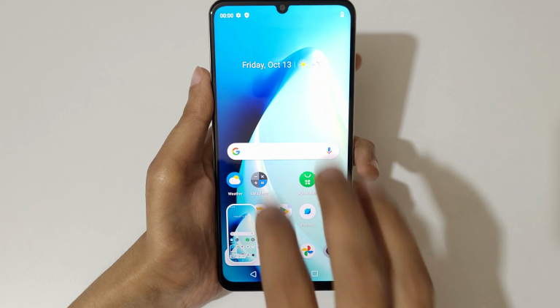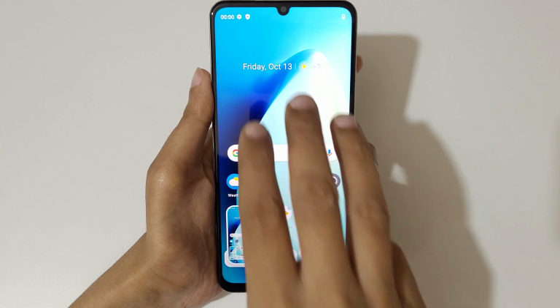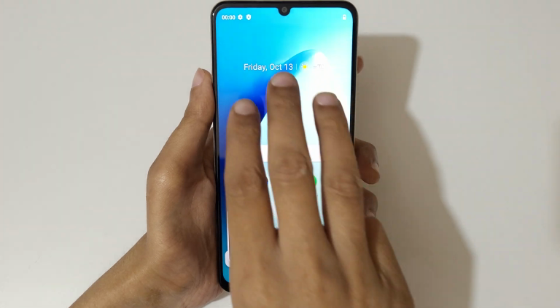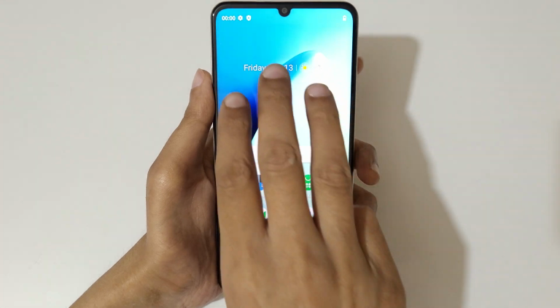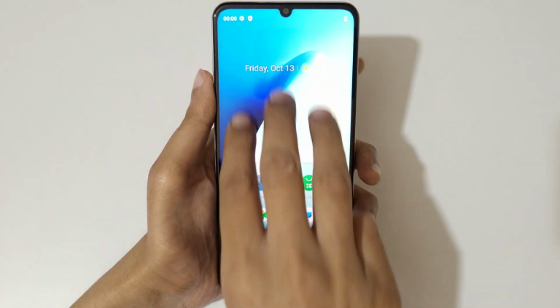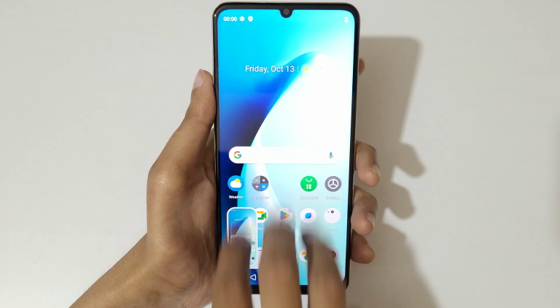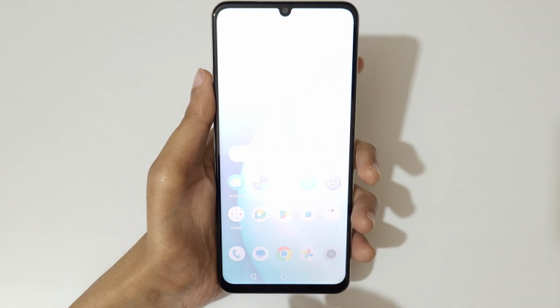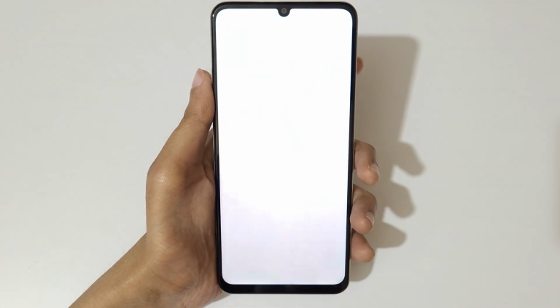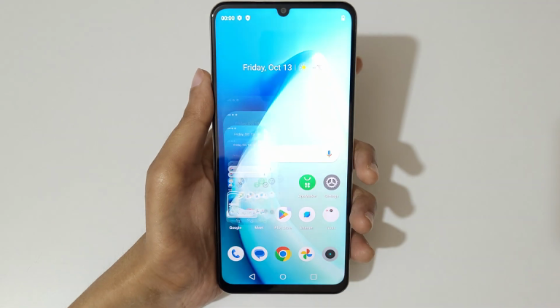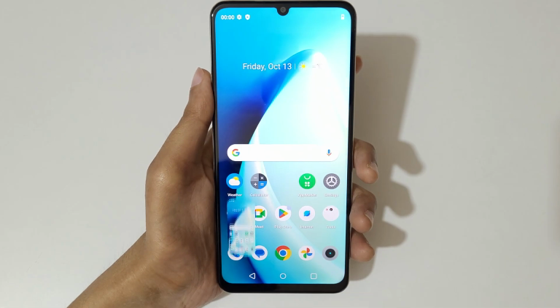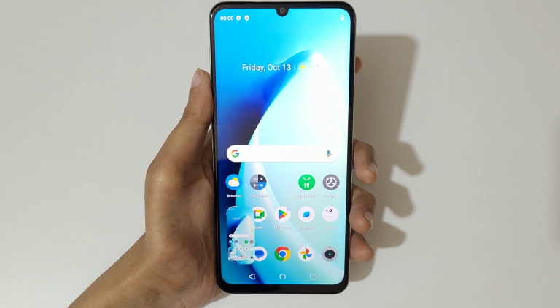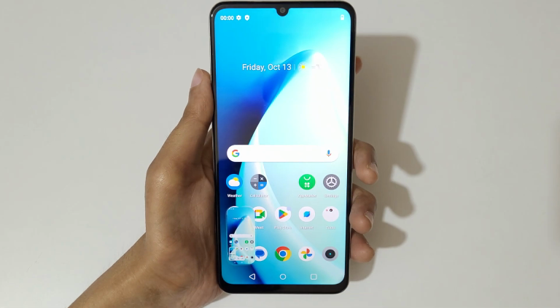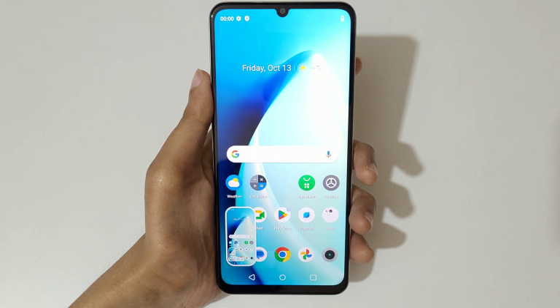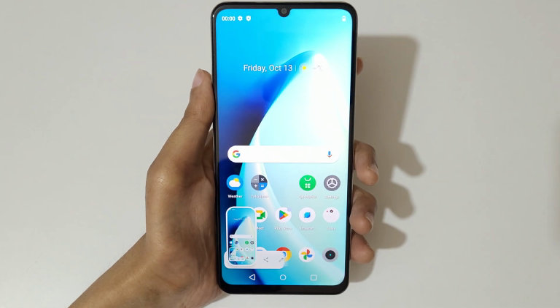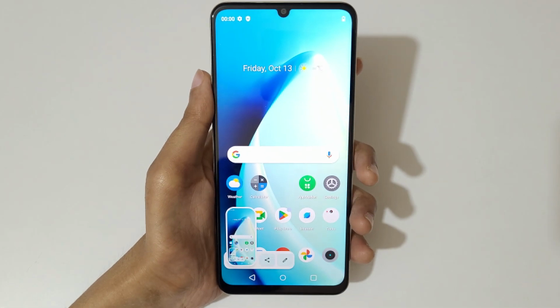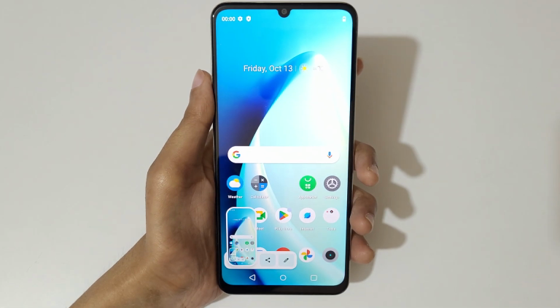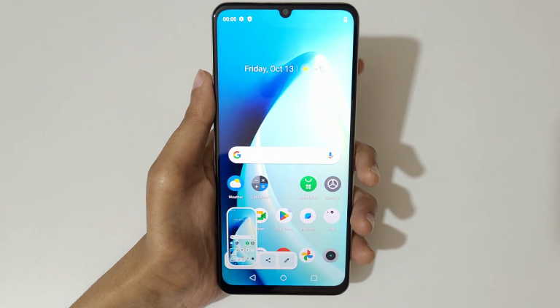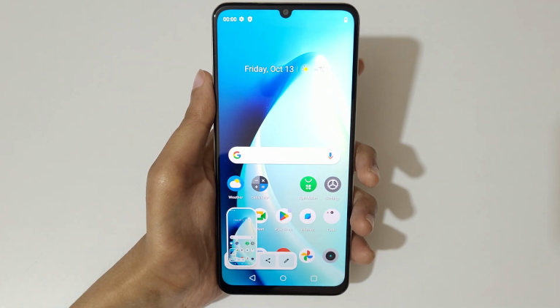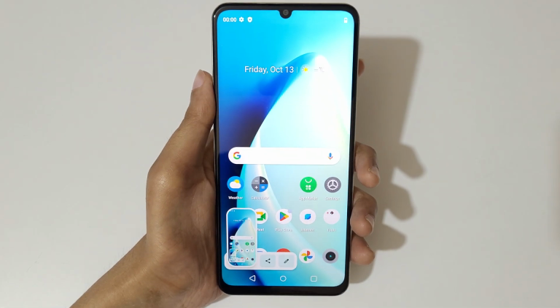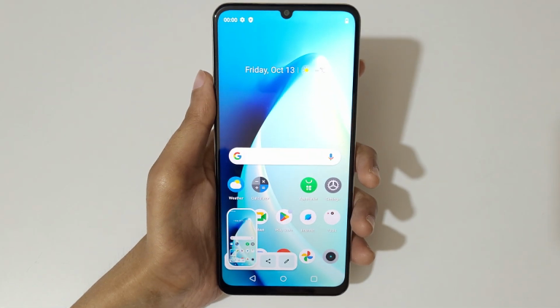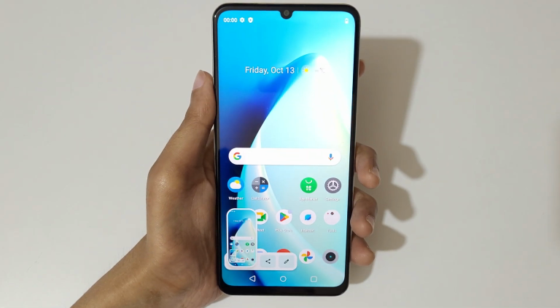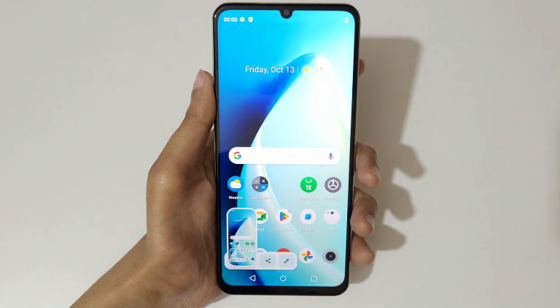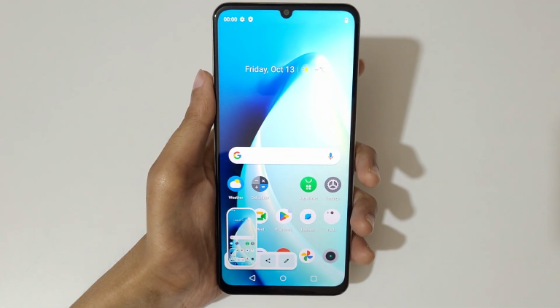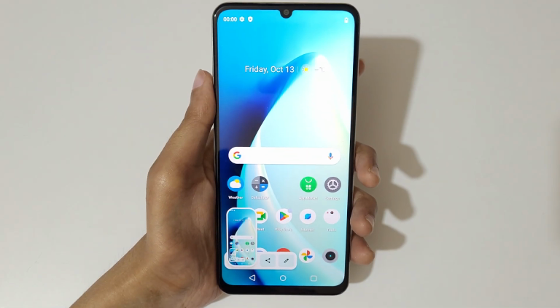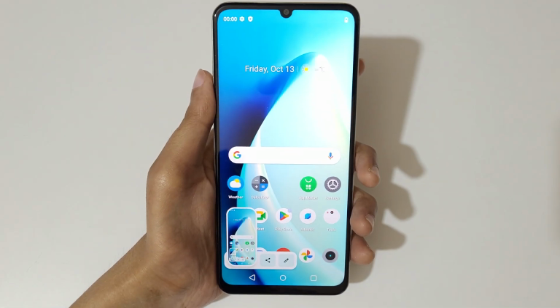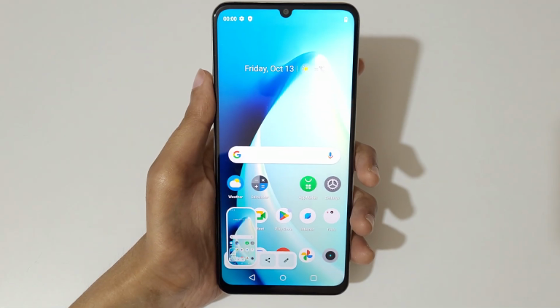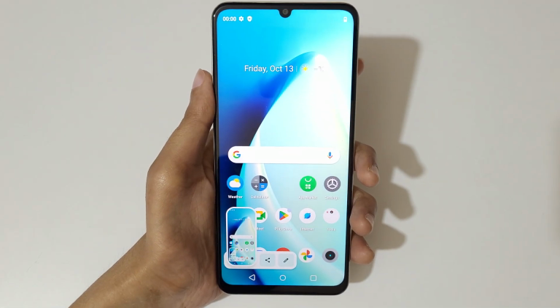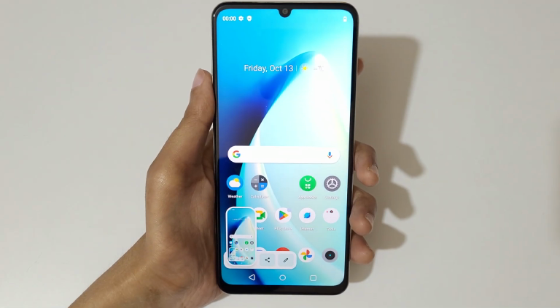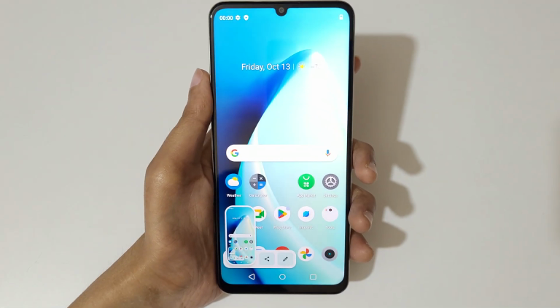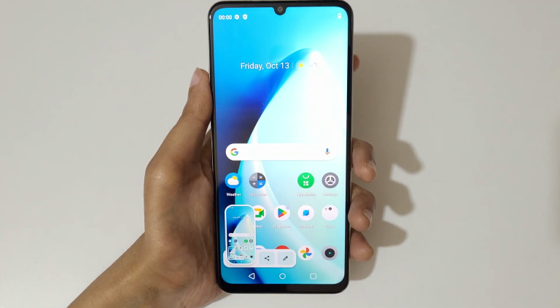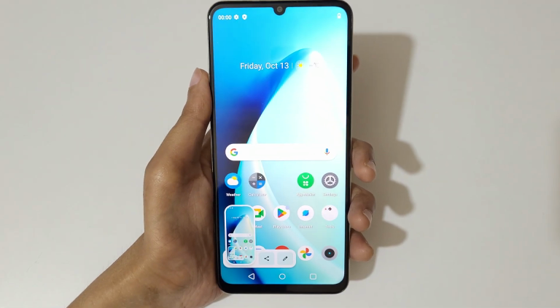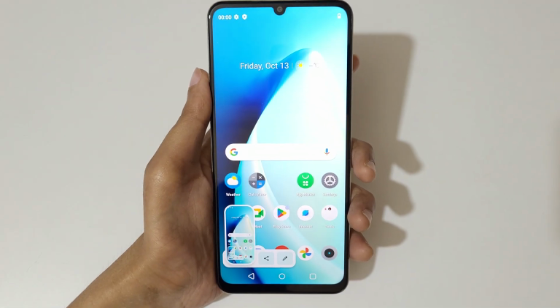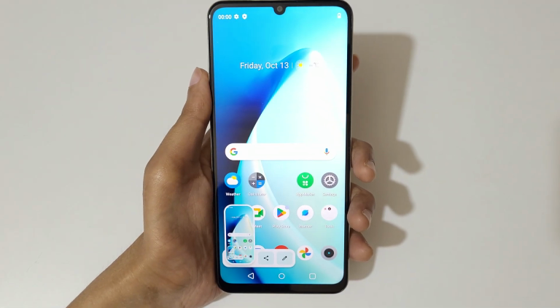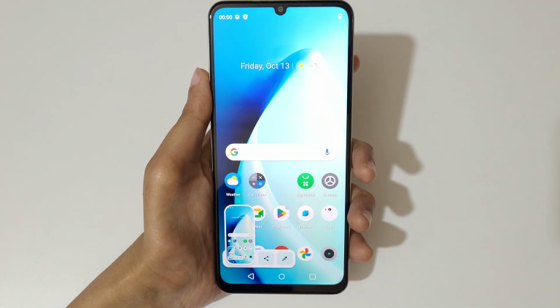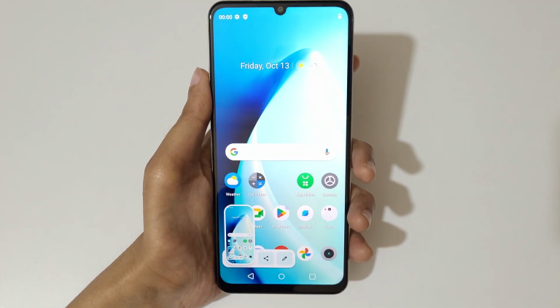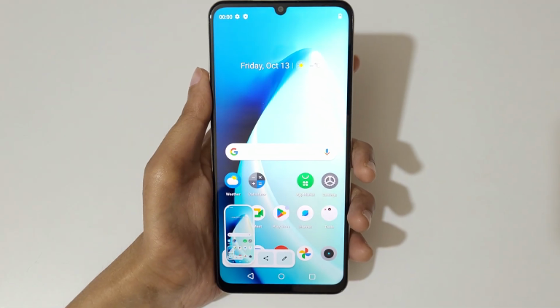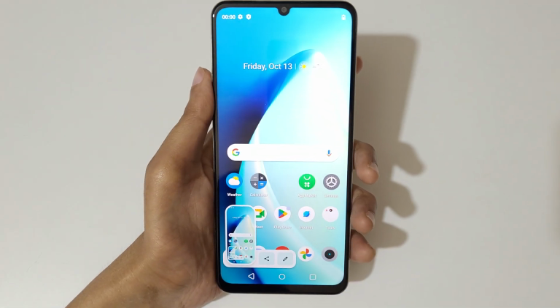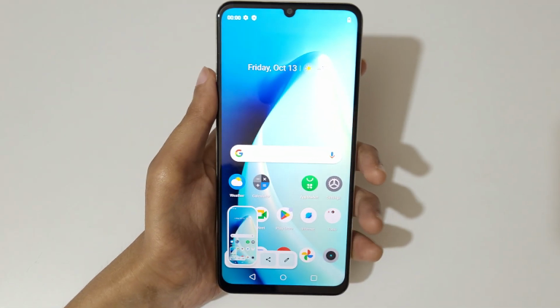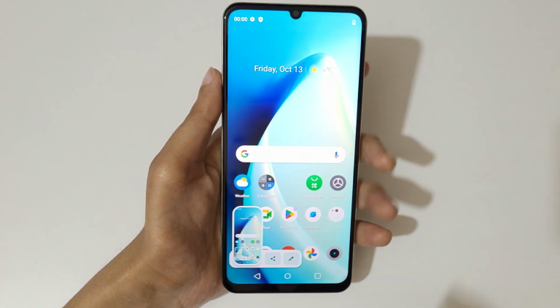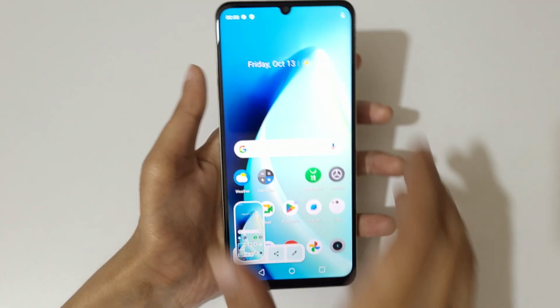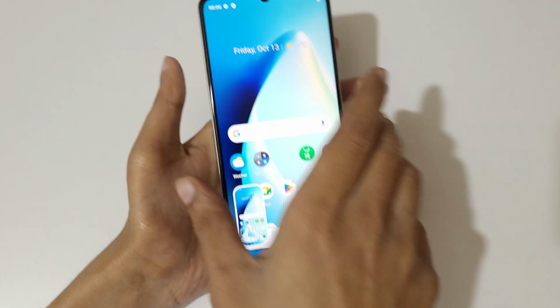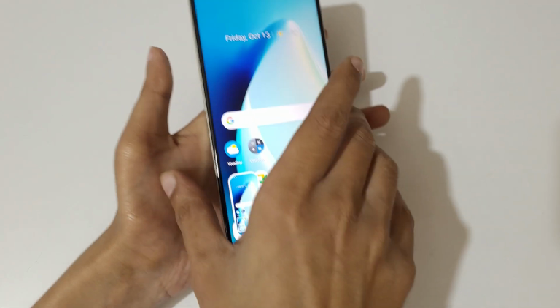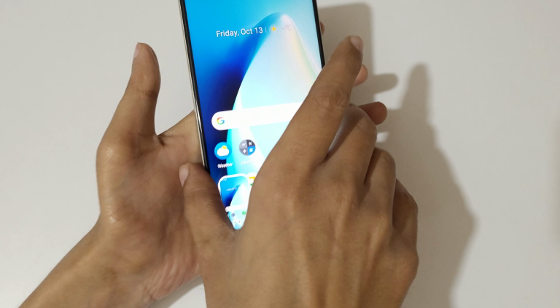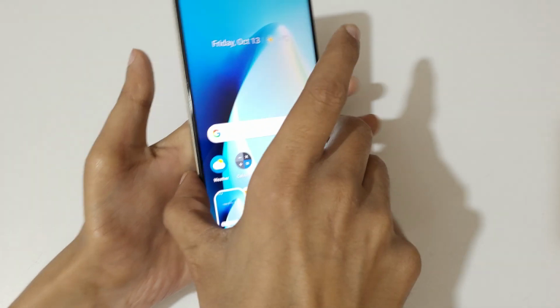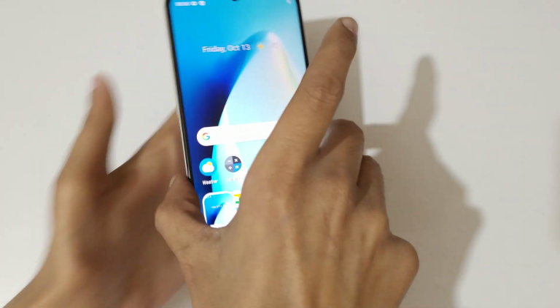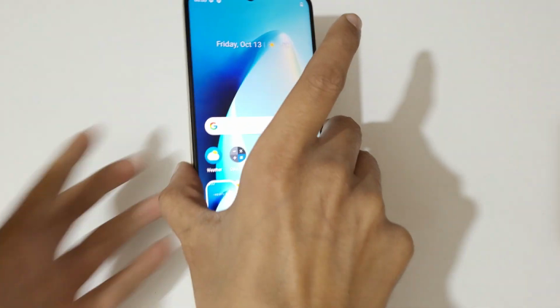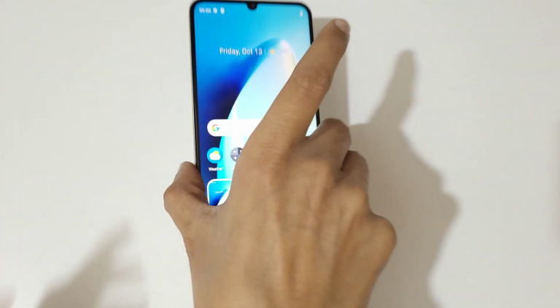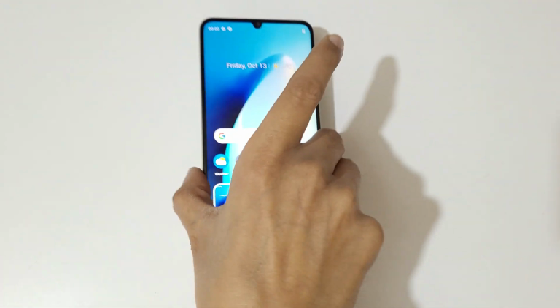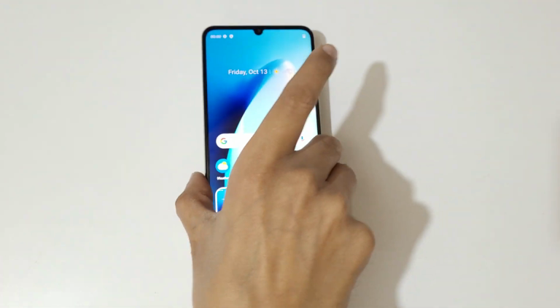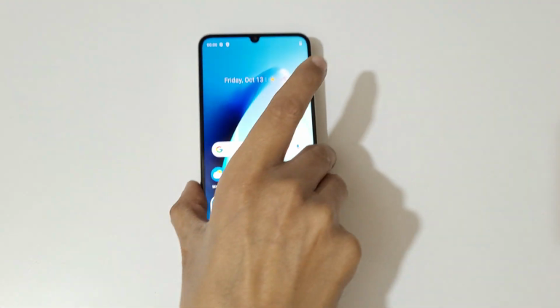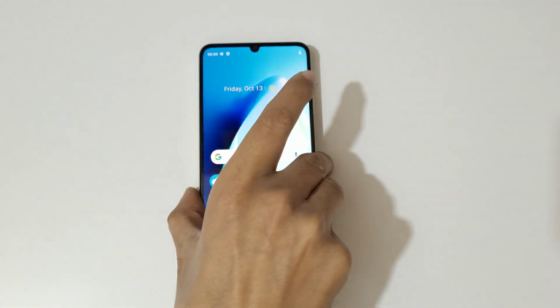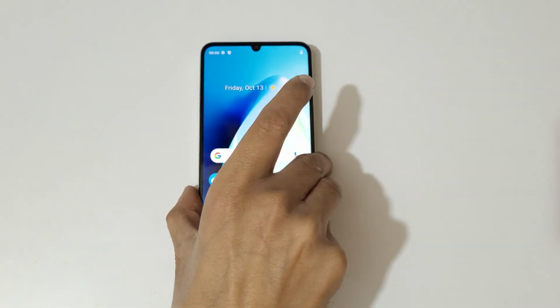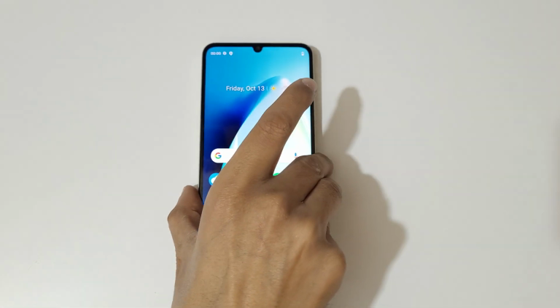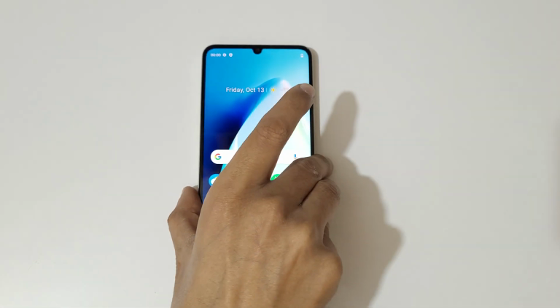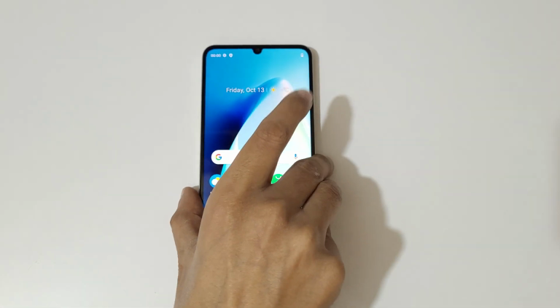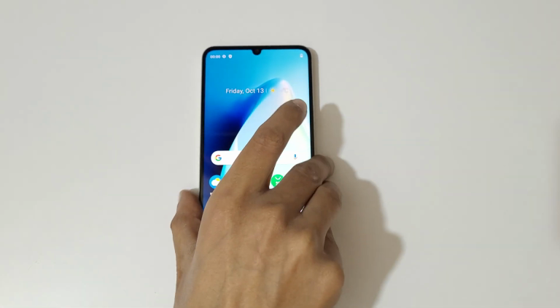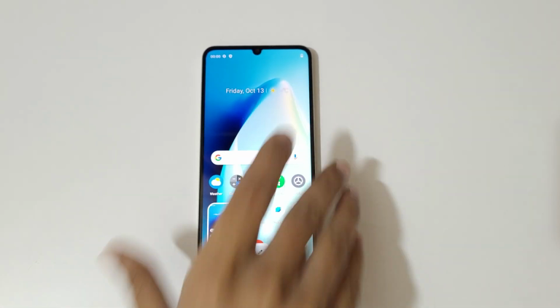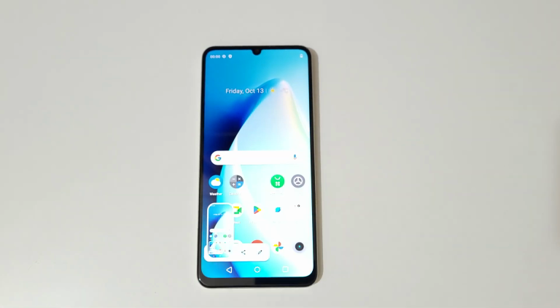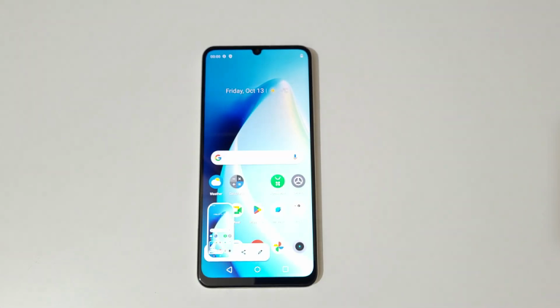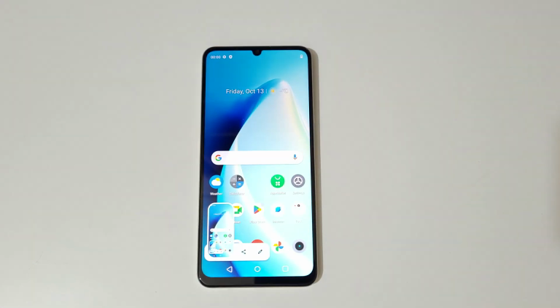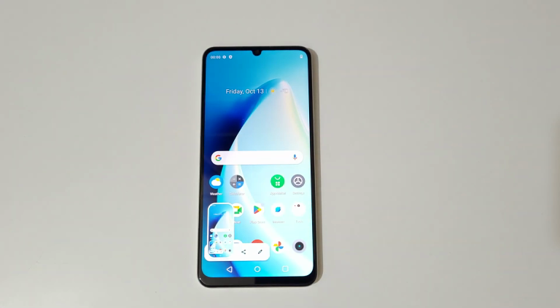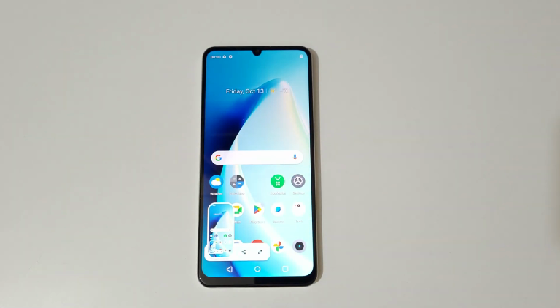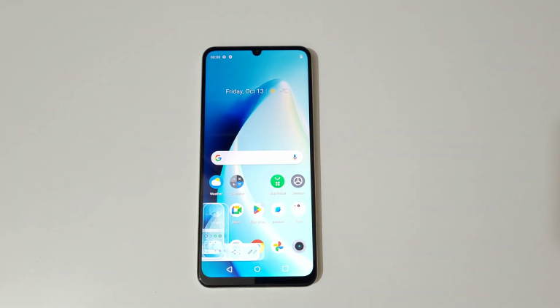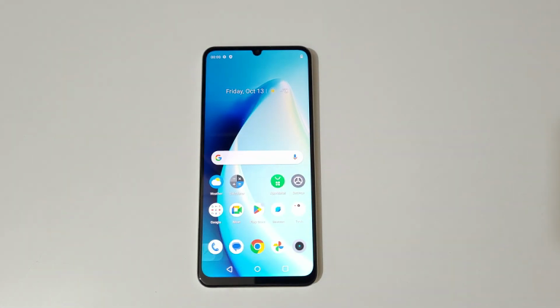So guys, this is the method to take a screenshot in the Realme Narzo N53 smartphone — really easy! Thanks for watching. If you have any query related to this video, let me know in the comment section below. Please like, share, subscribe, and click on the bell icon for the latest updates.